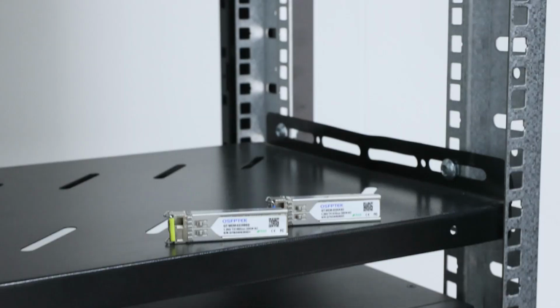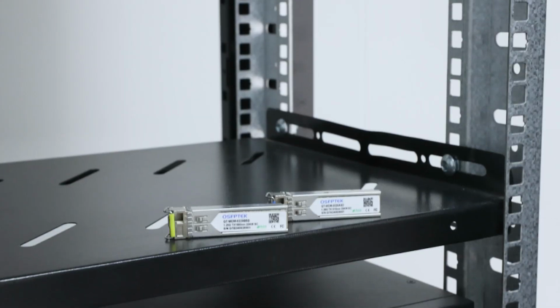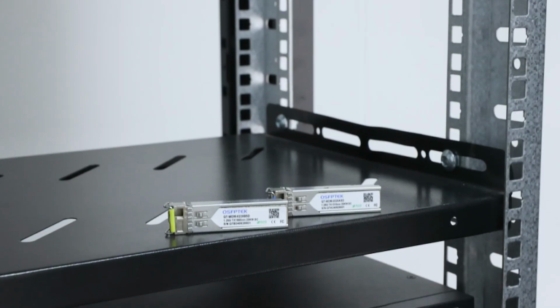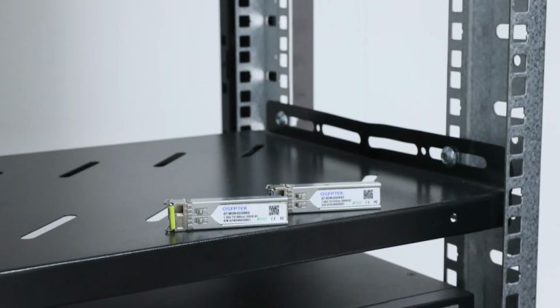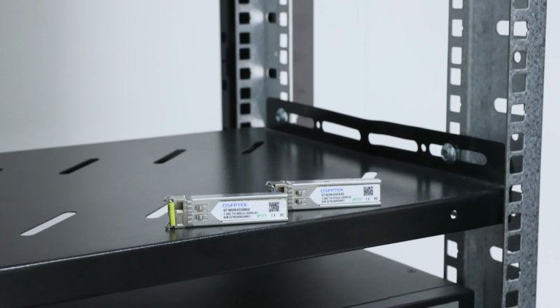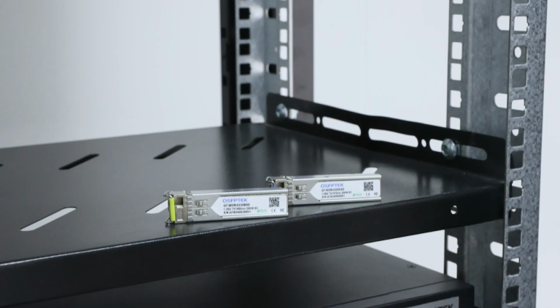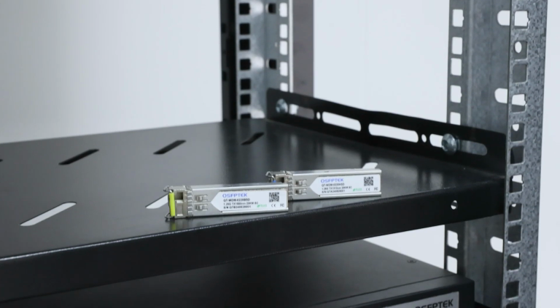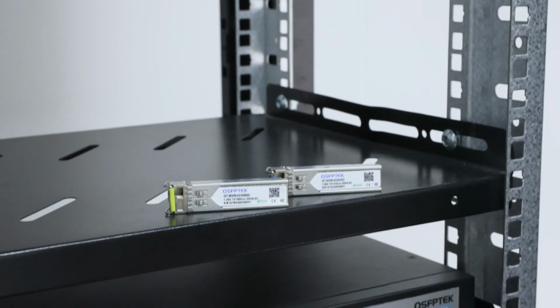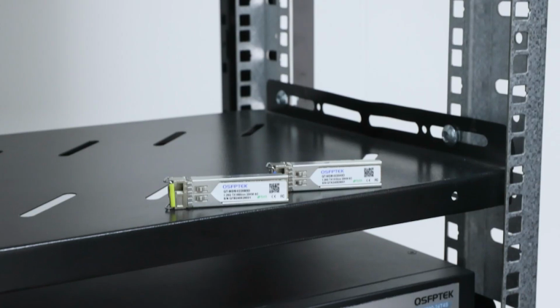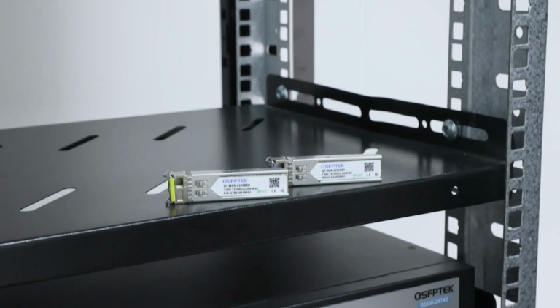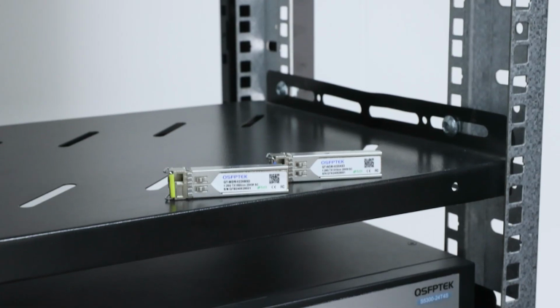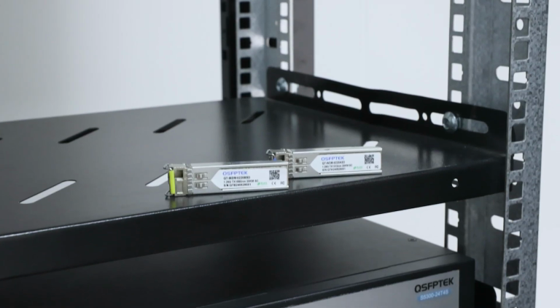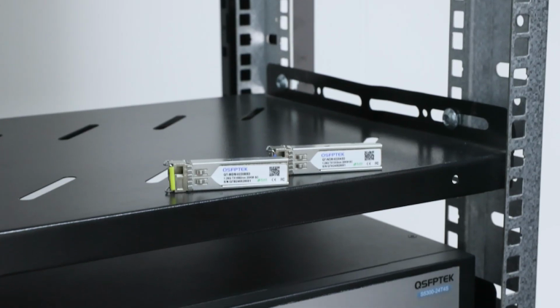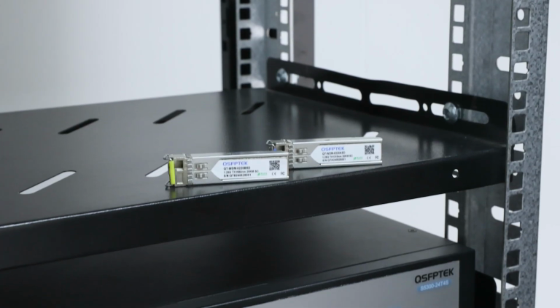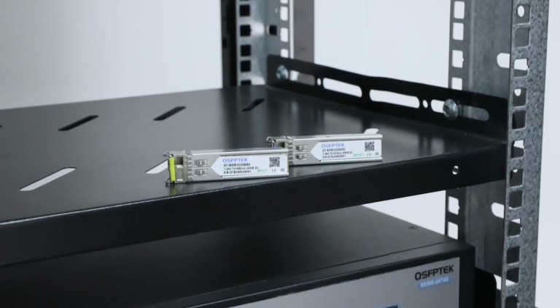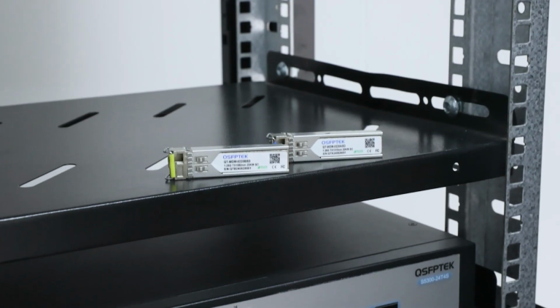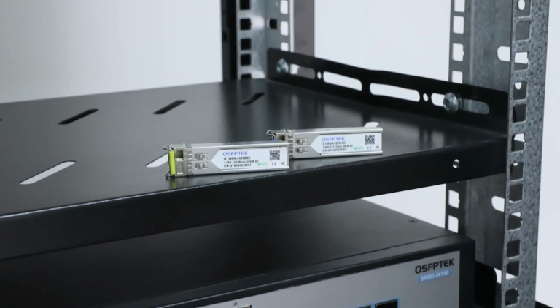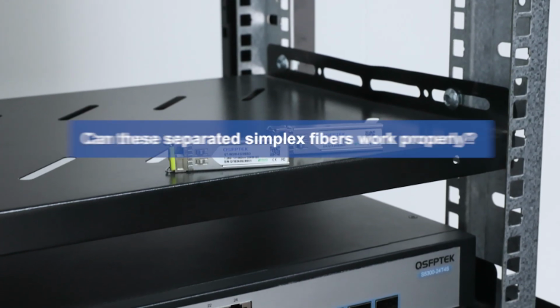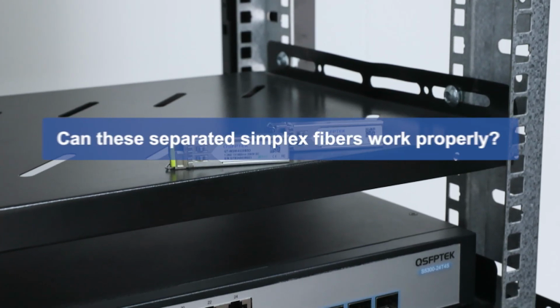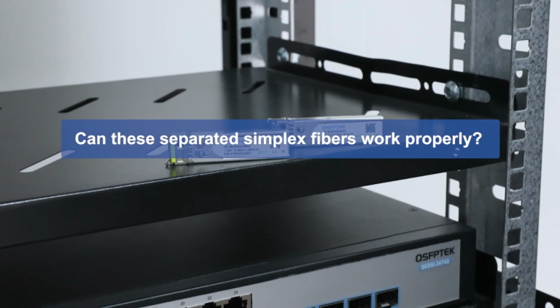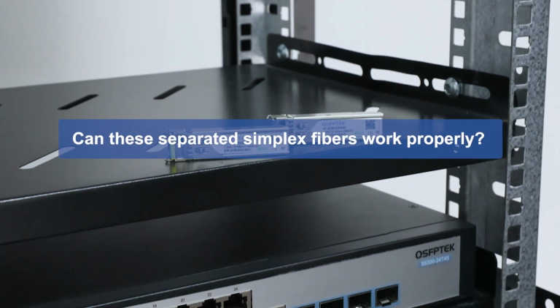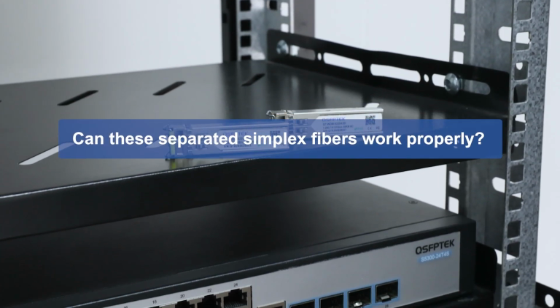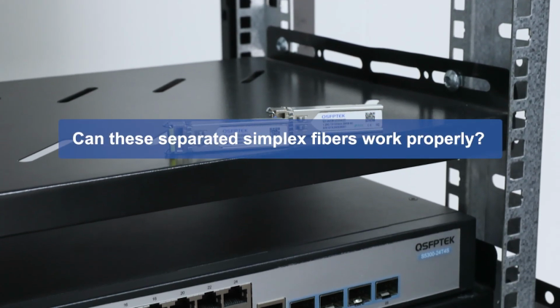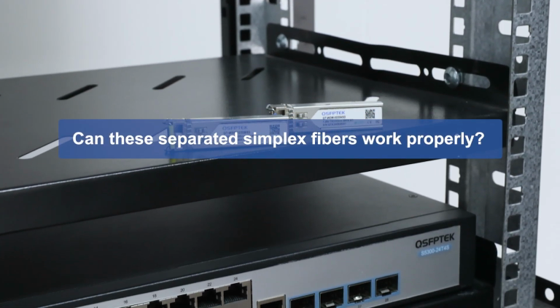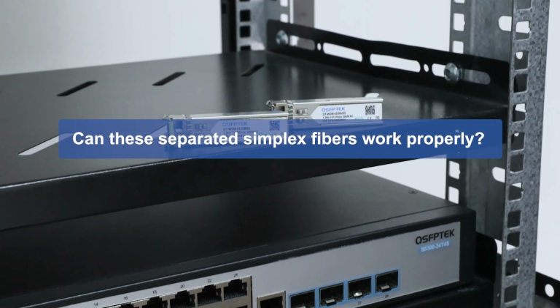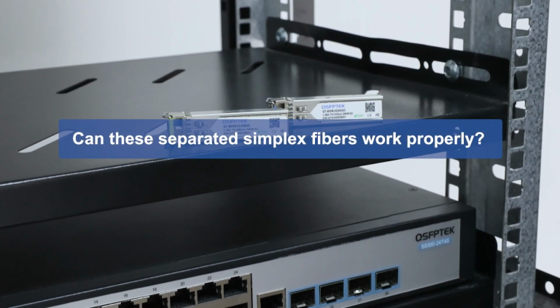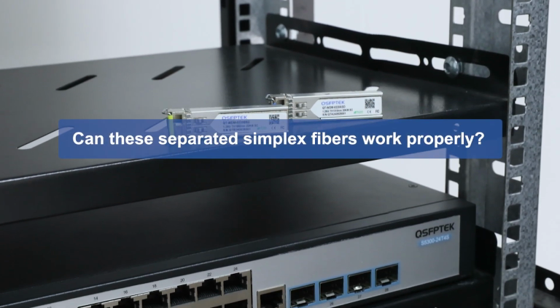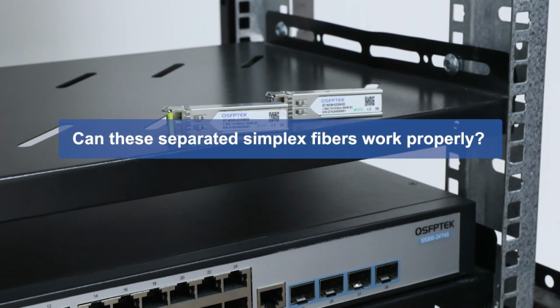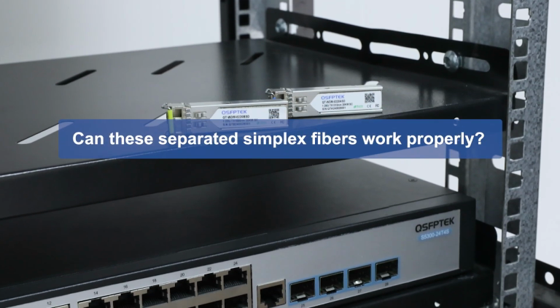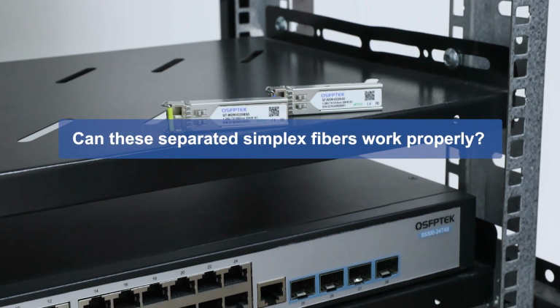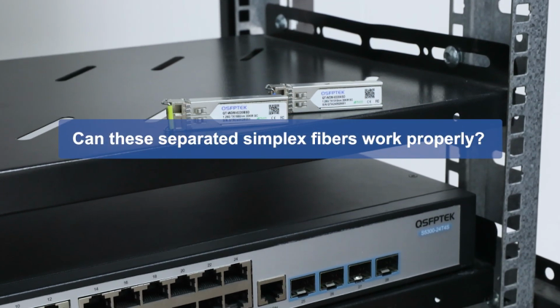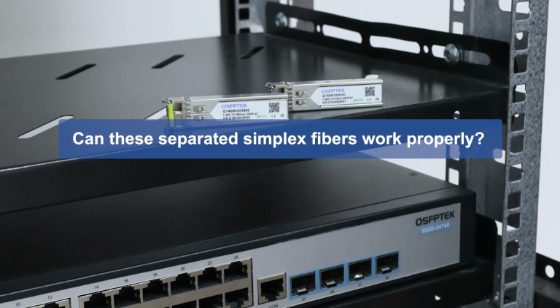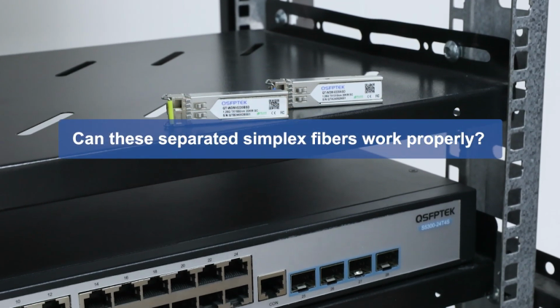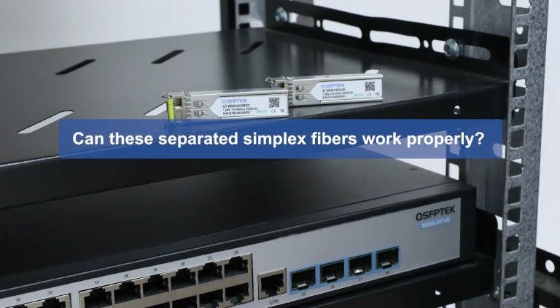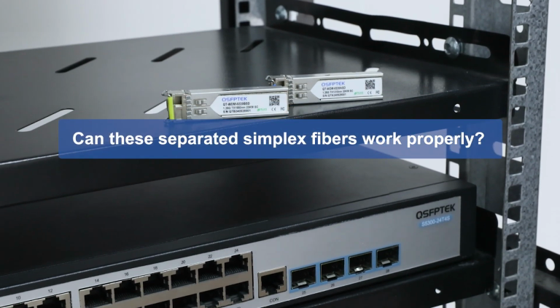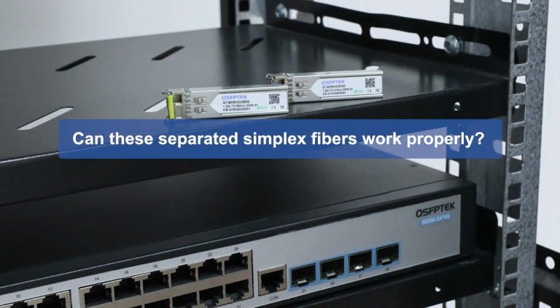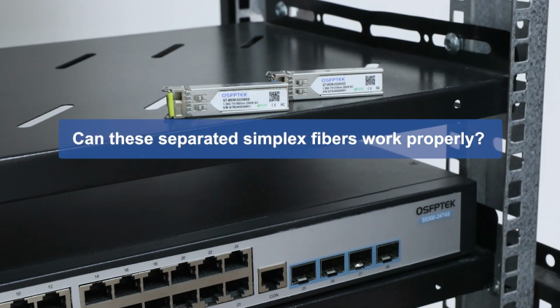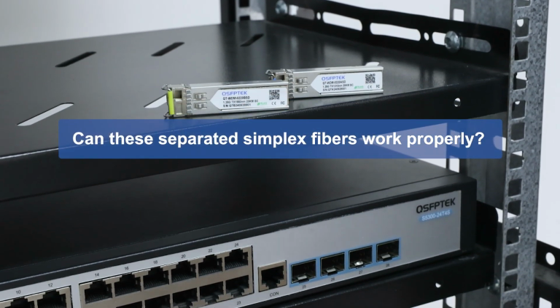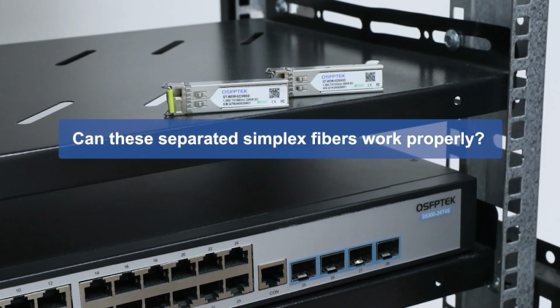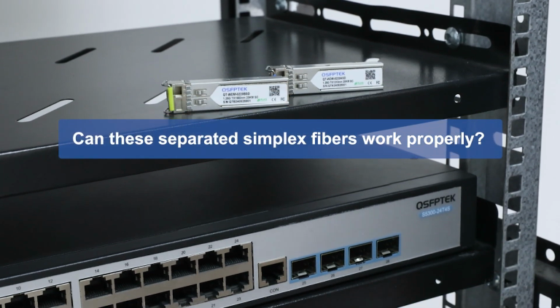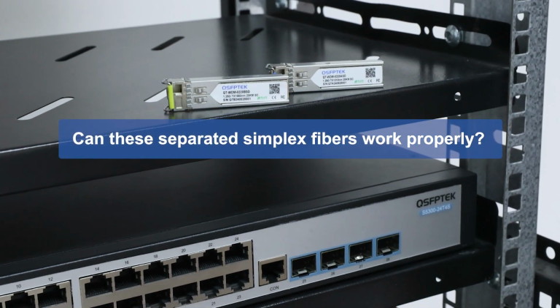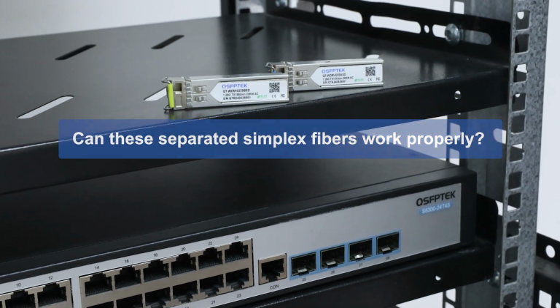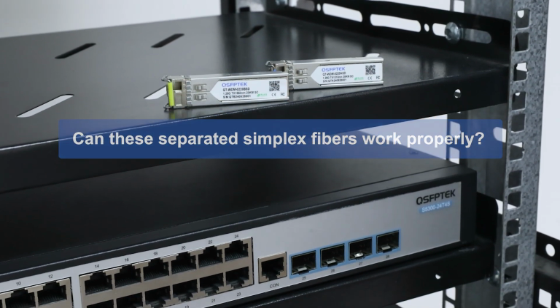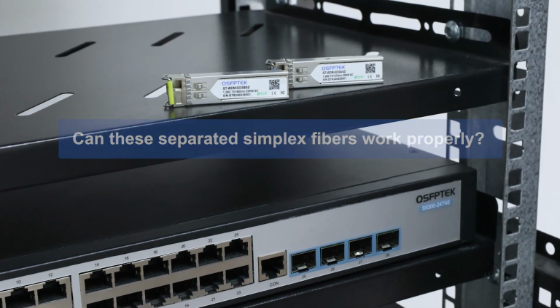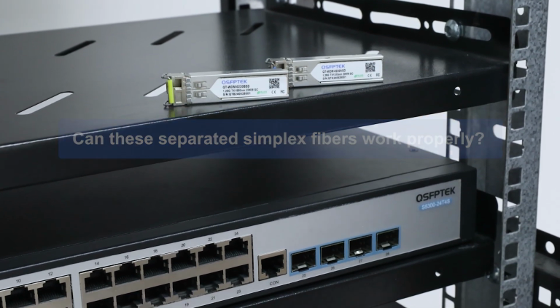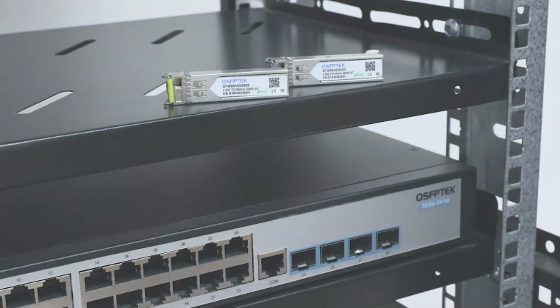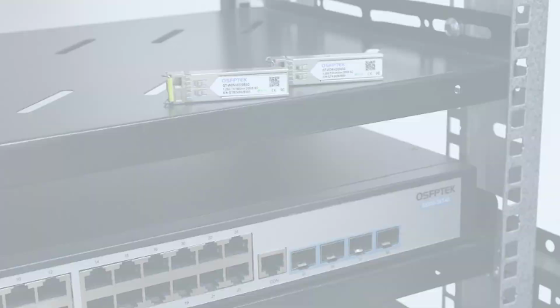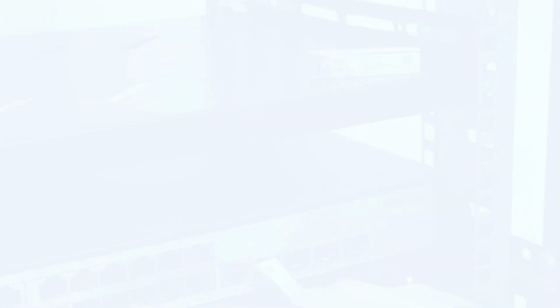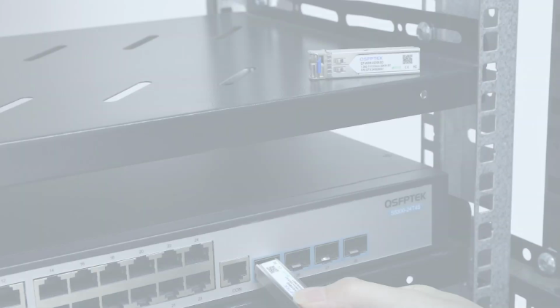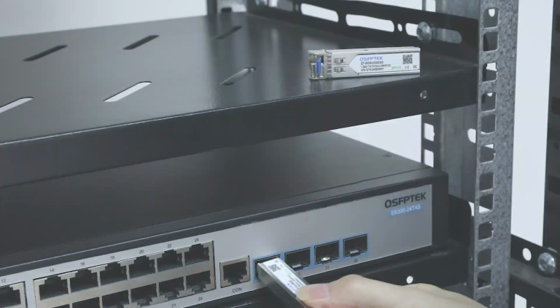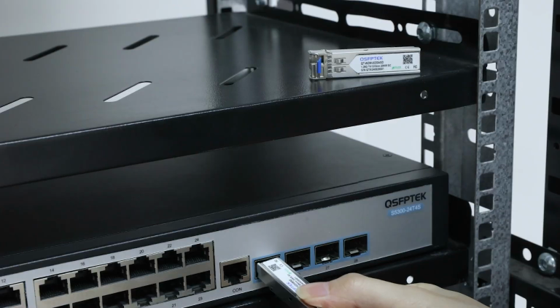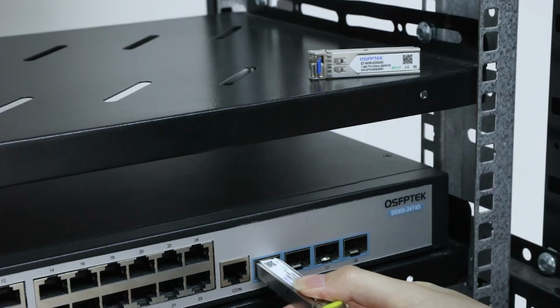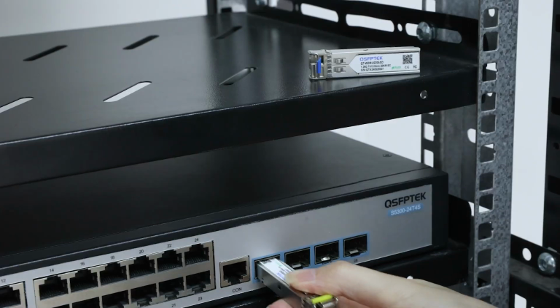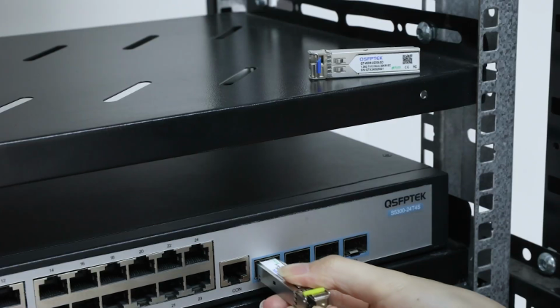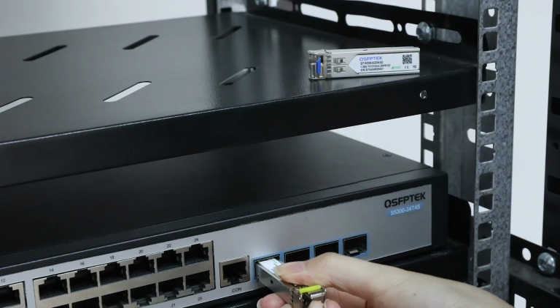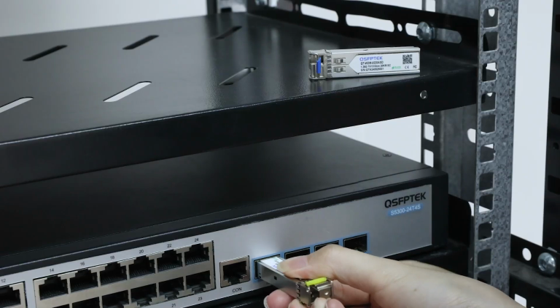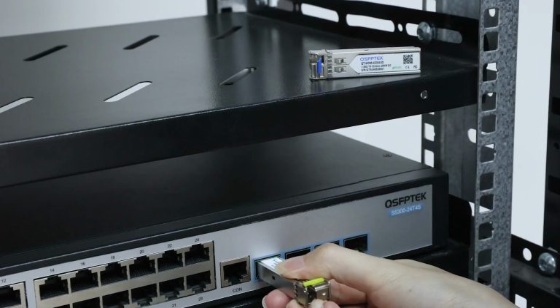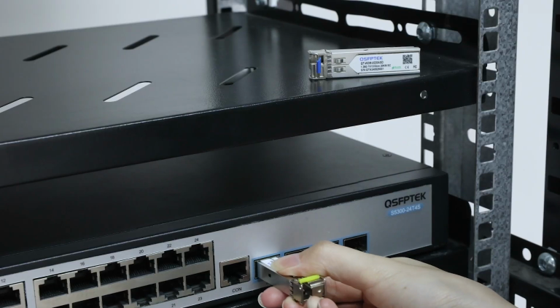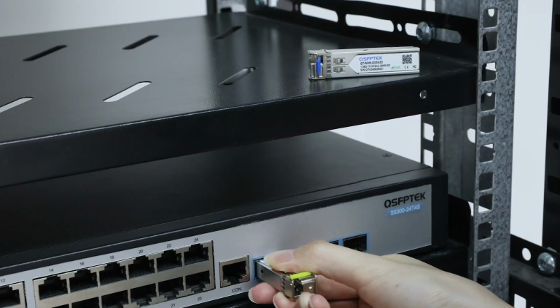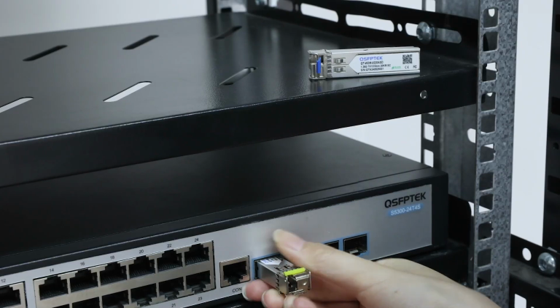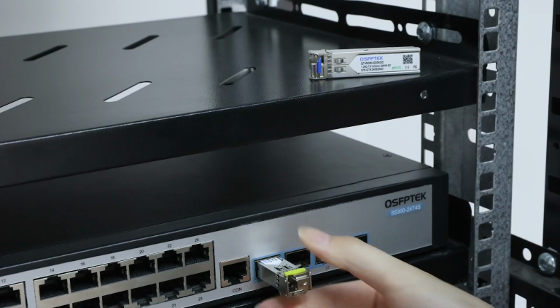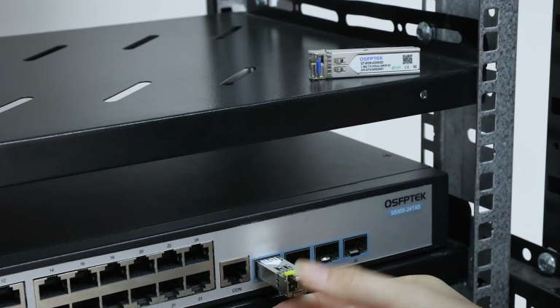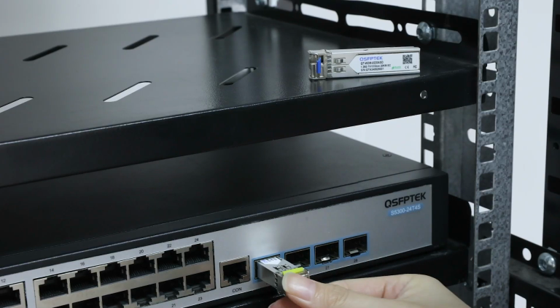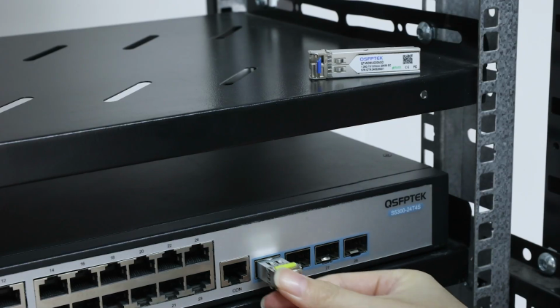At this point, you might wonder: can these separated simplex fibers work properly? Next, let's test it in practice.